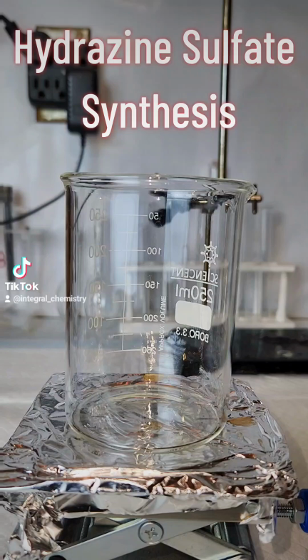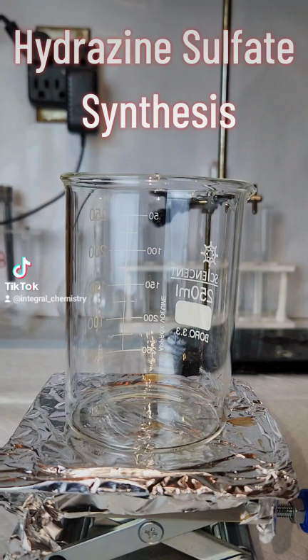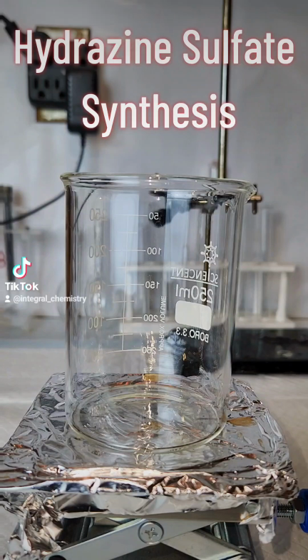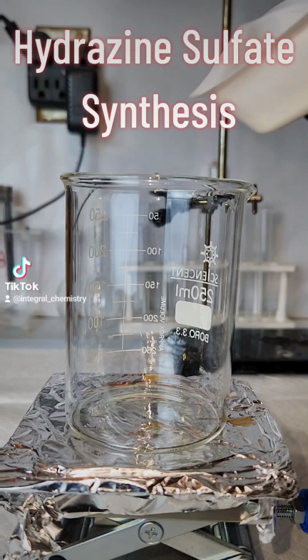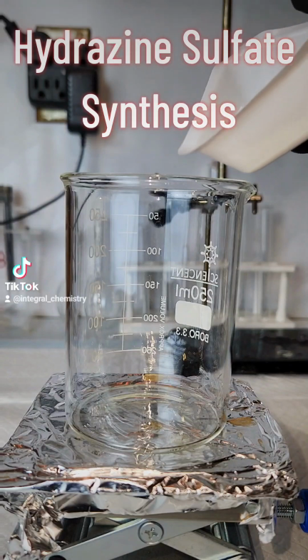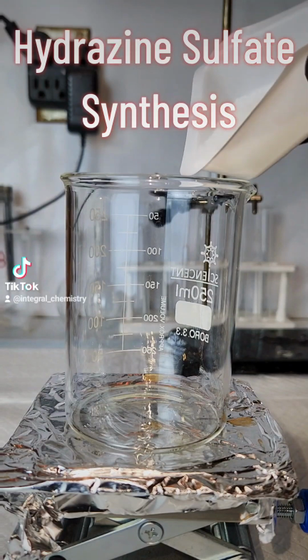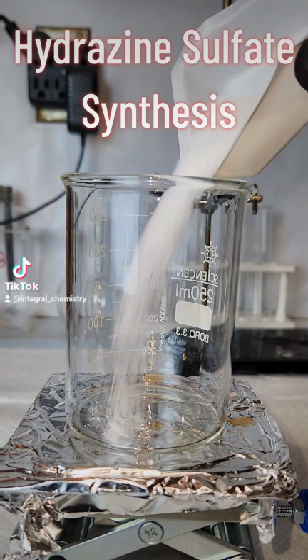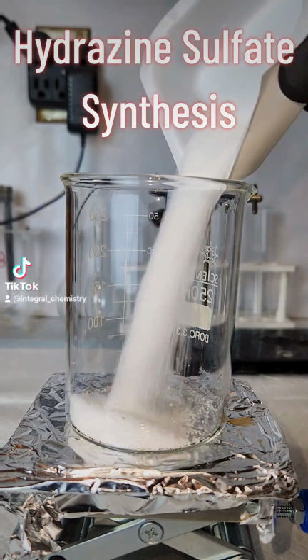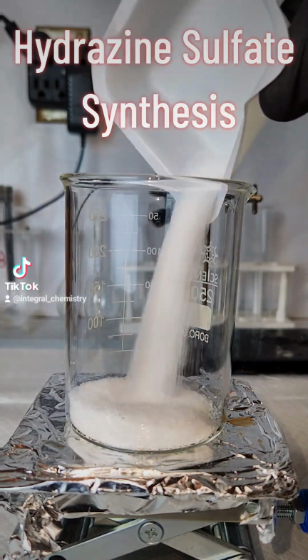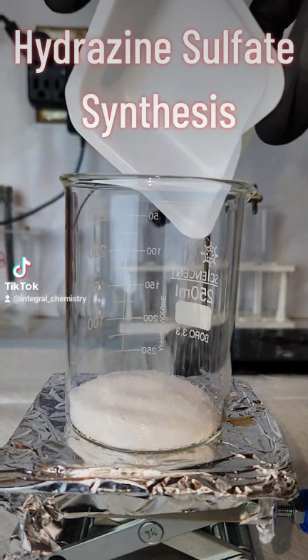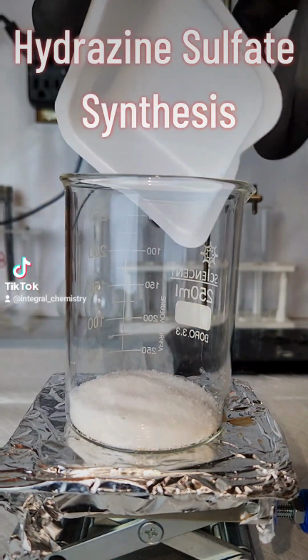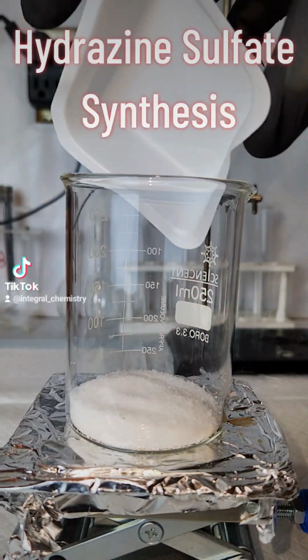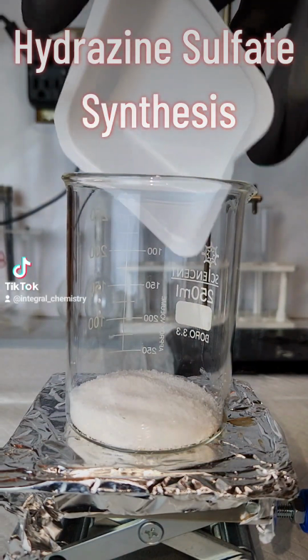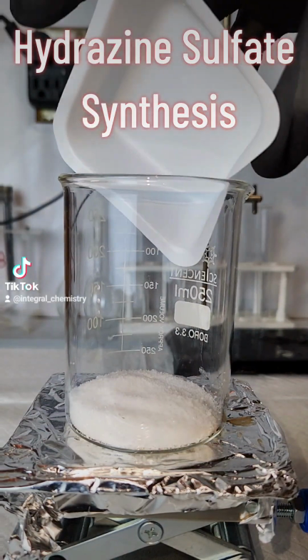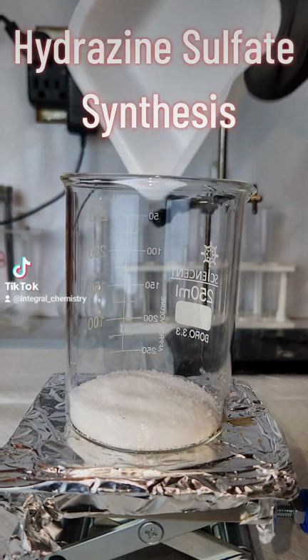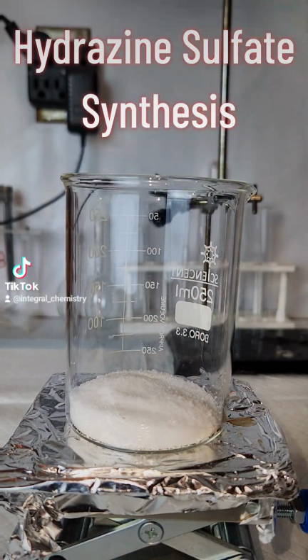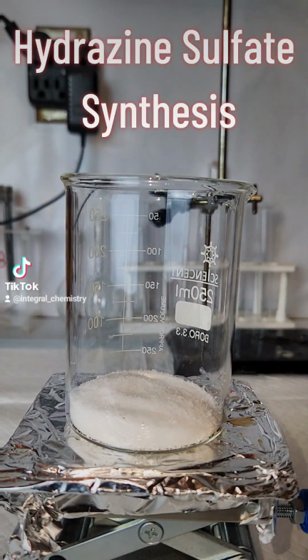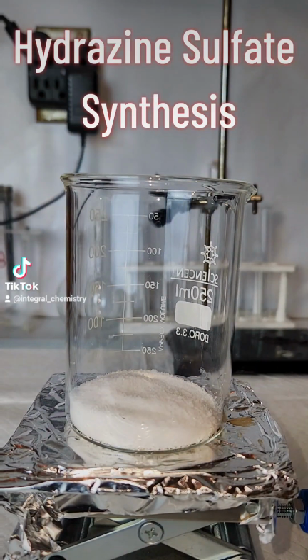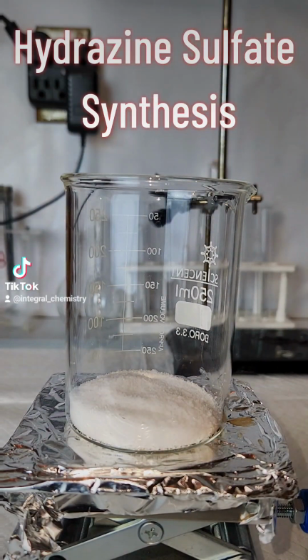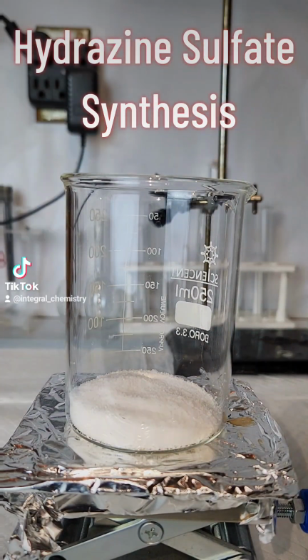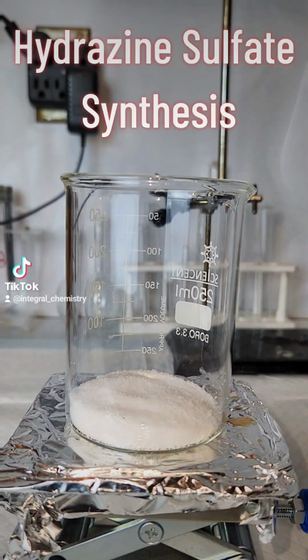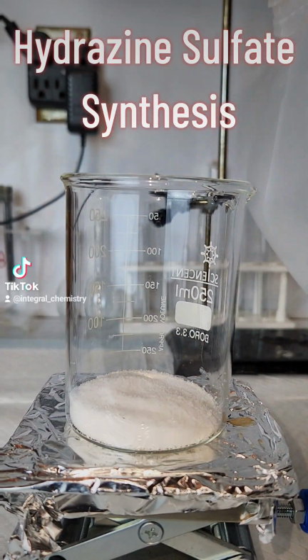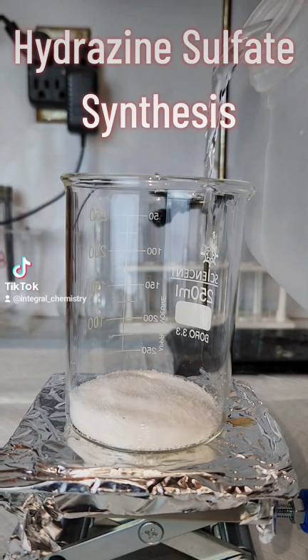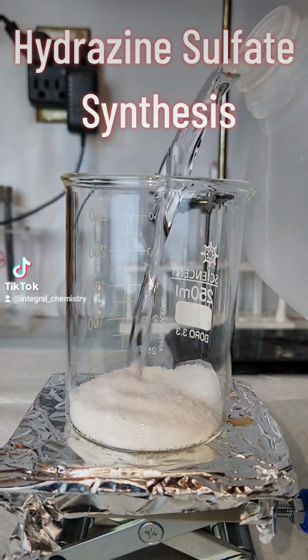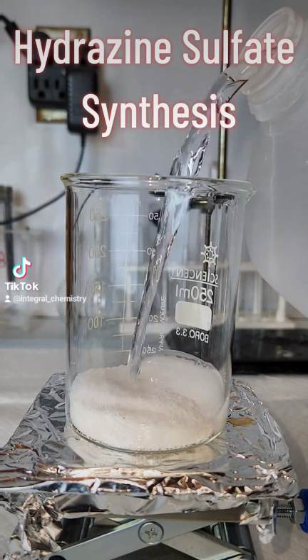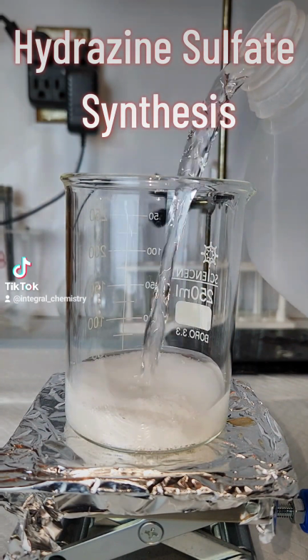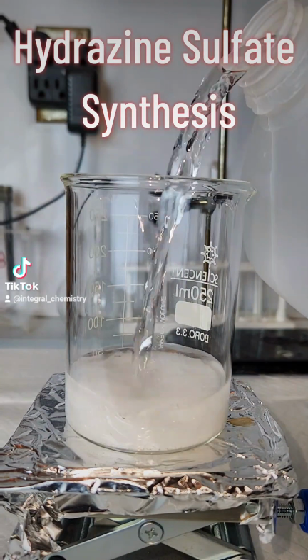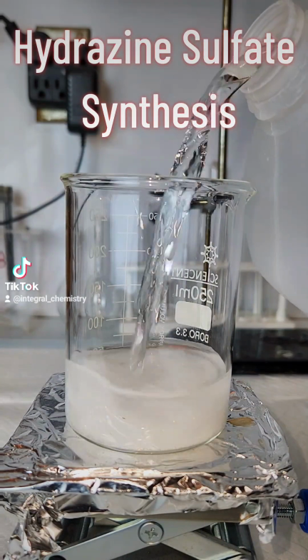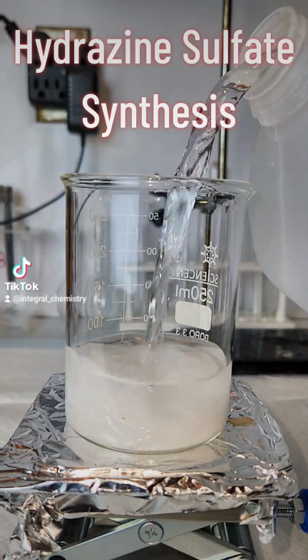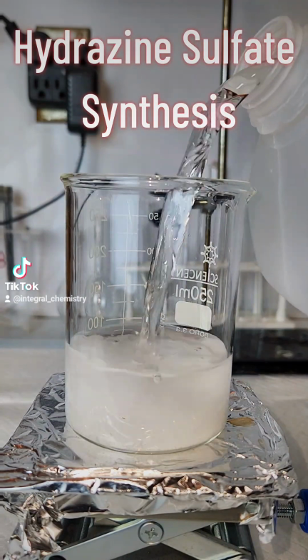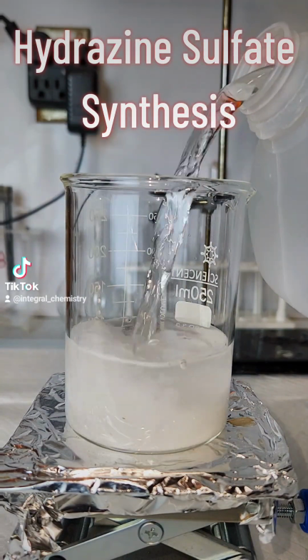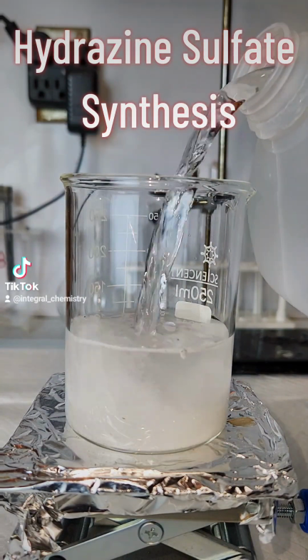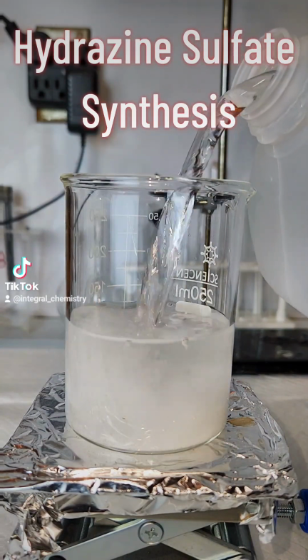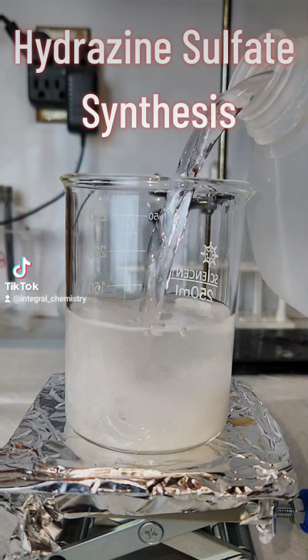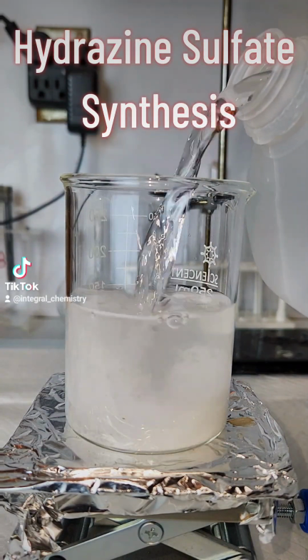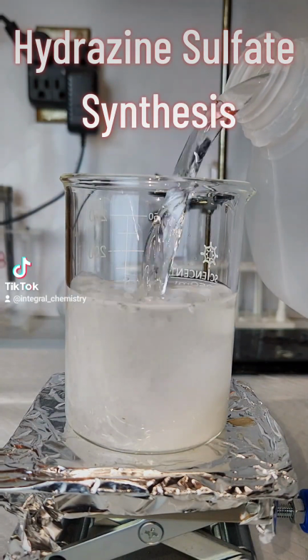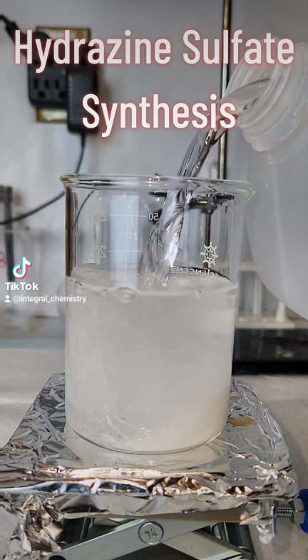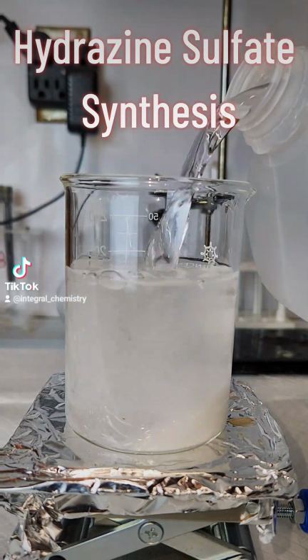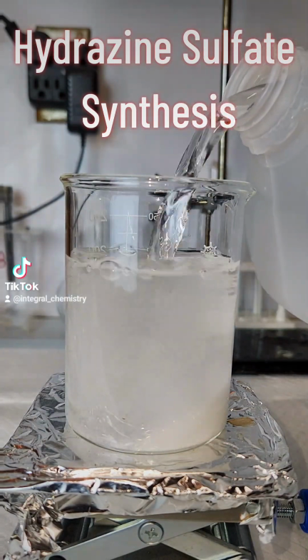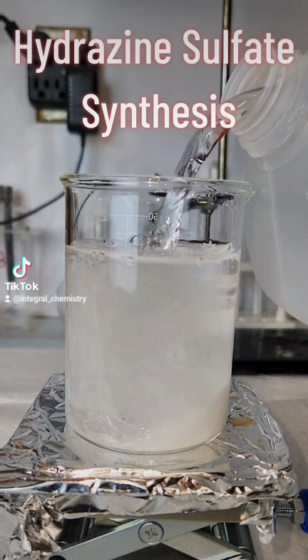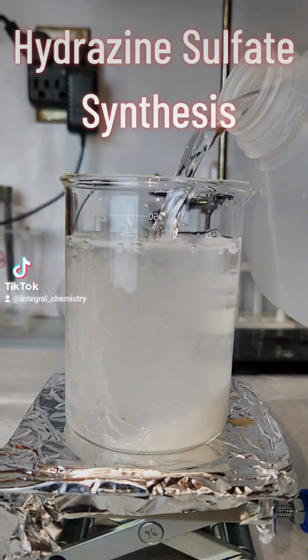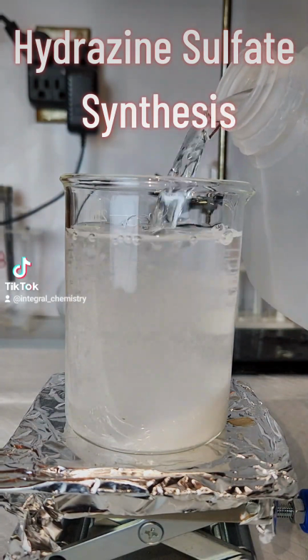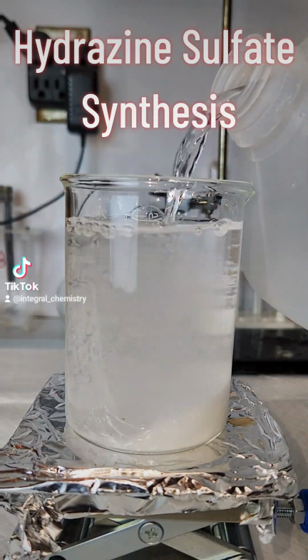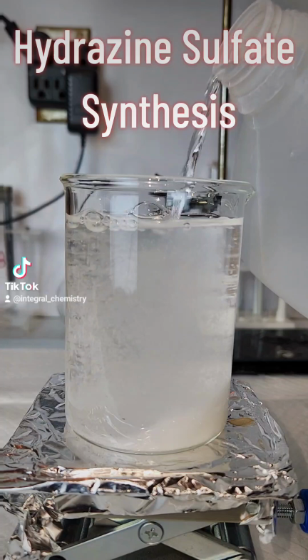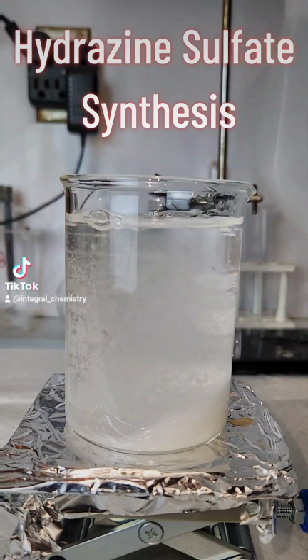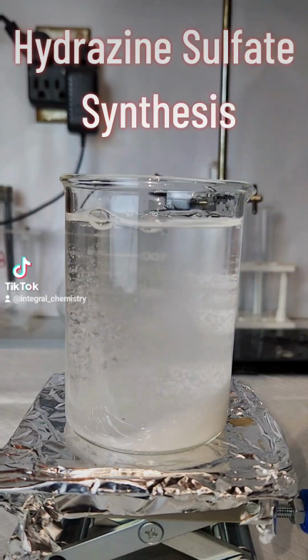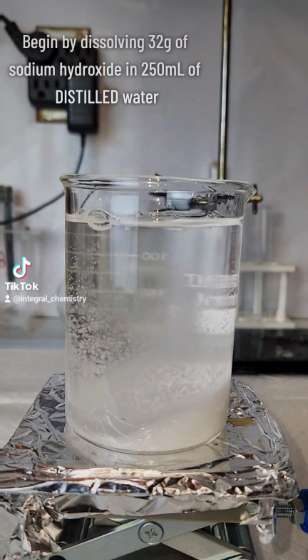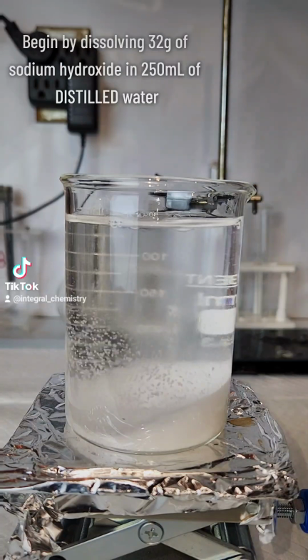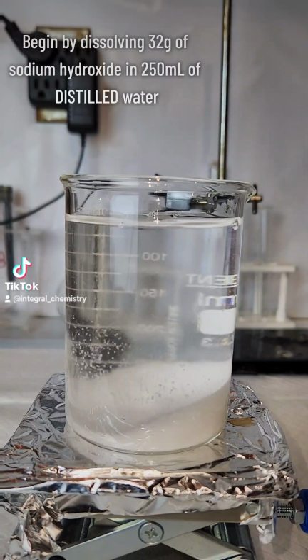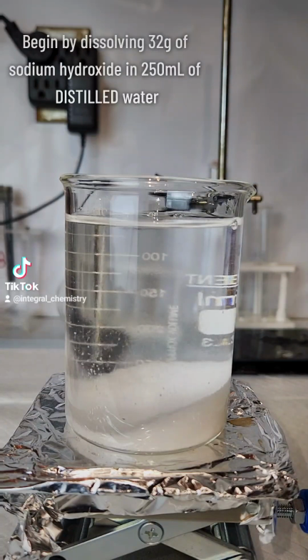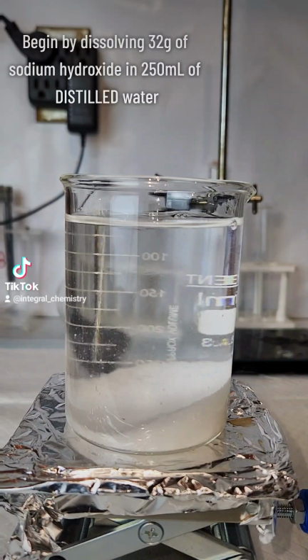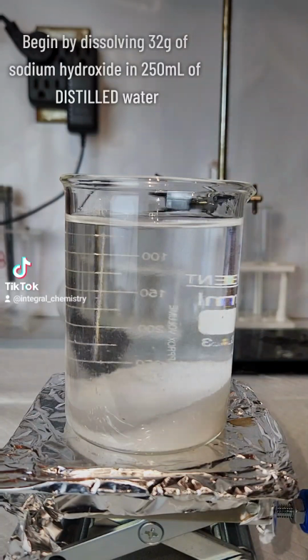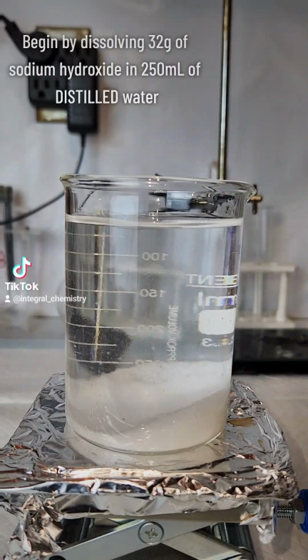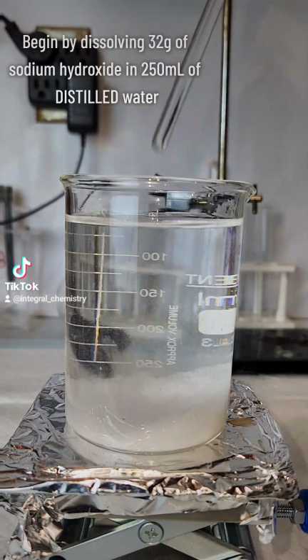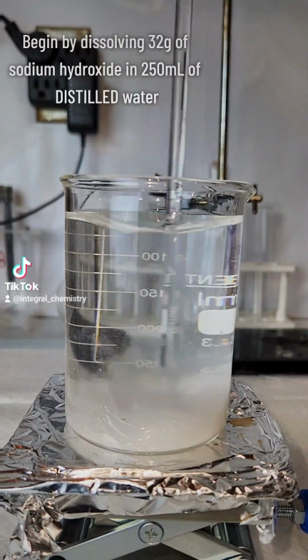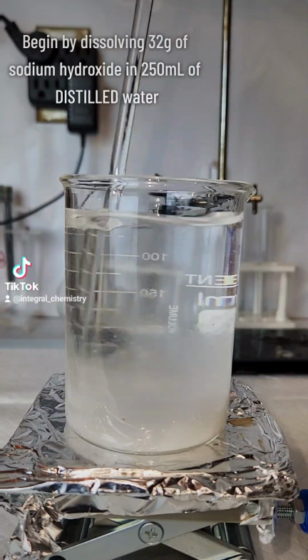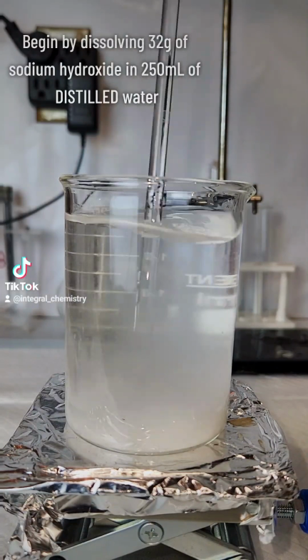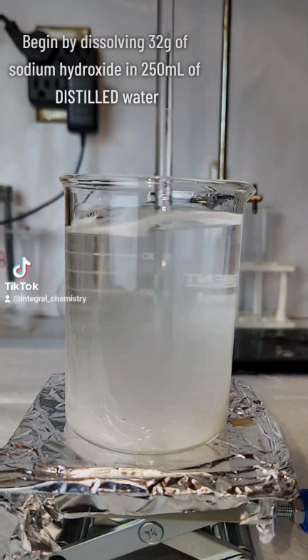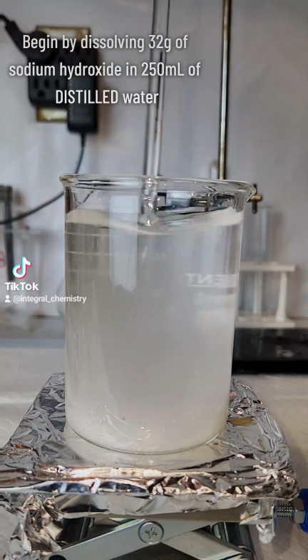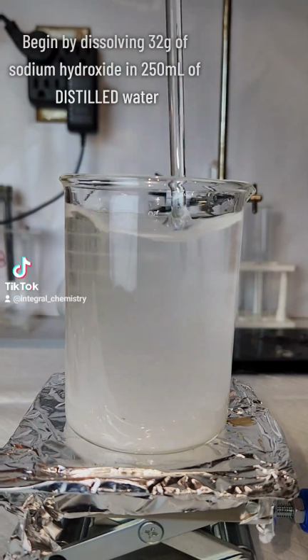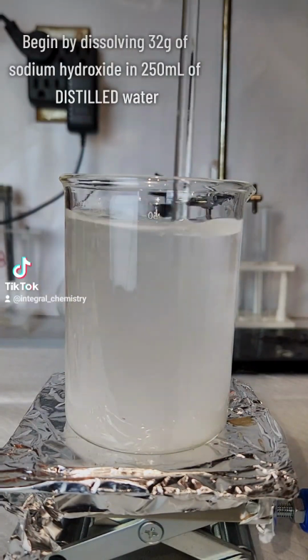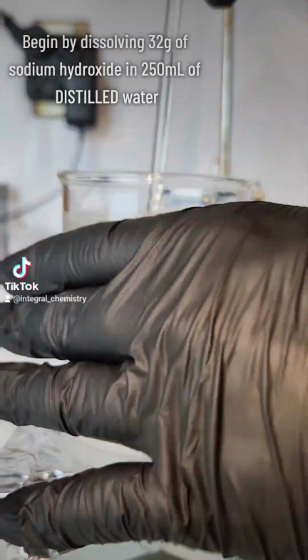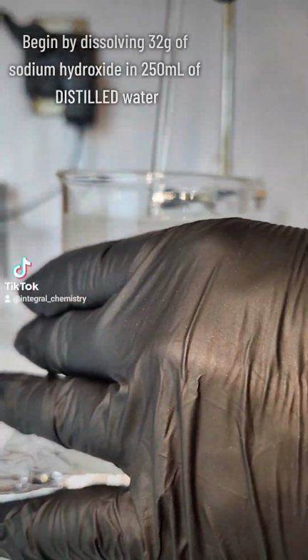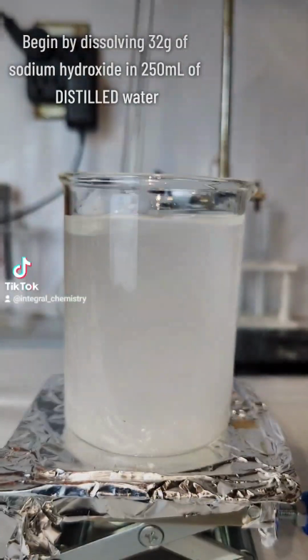I need hydrazine for a project I'm working on, and since hydrazine is so toxic, I'm going to make the much less toxic salt, hydrazine sulfate.